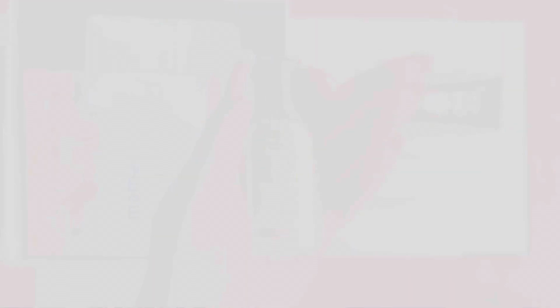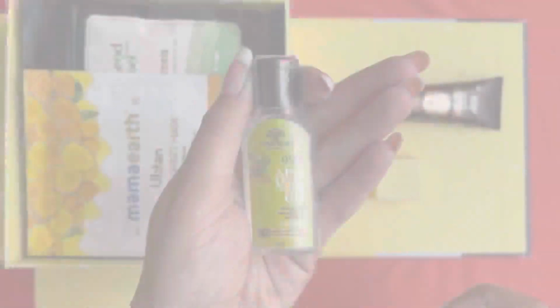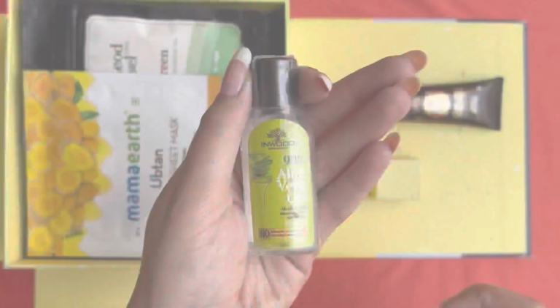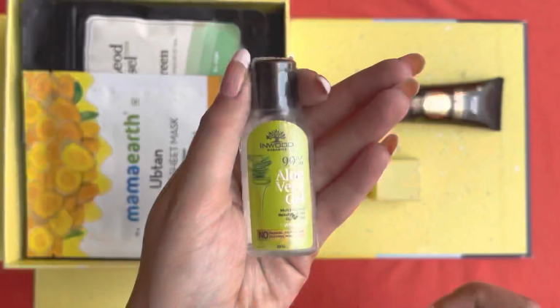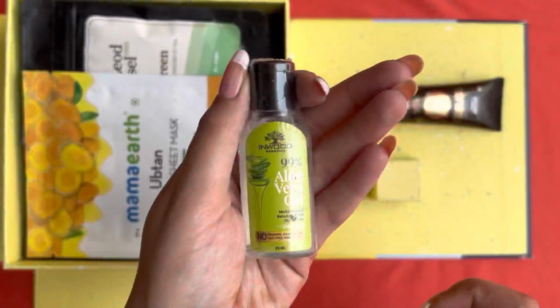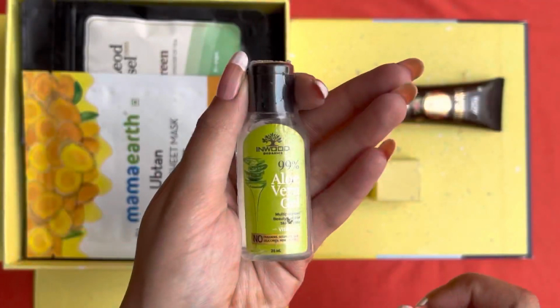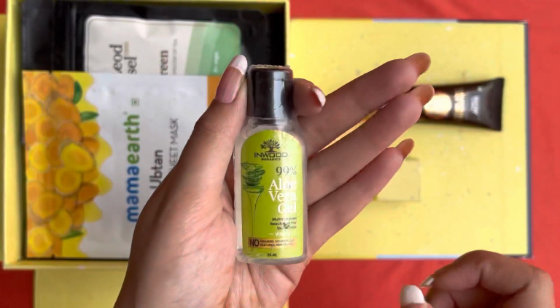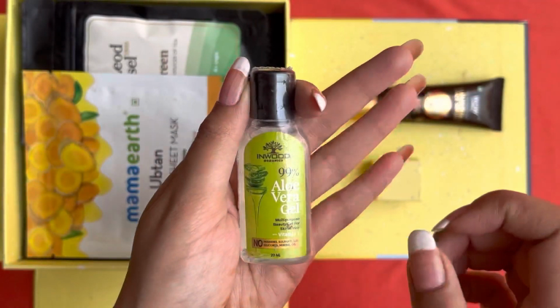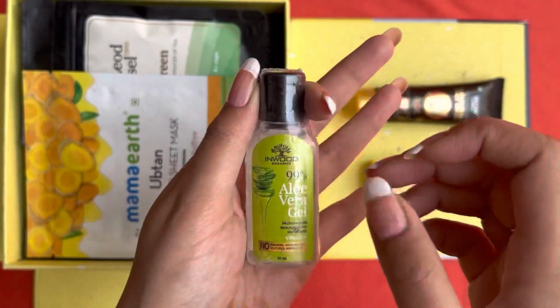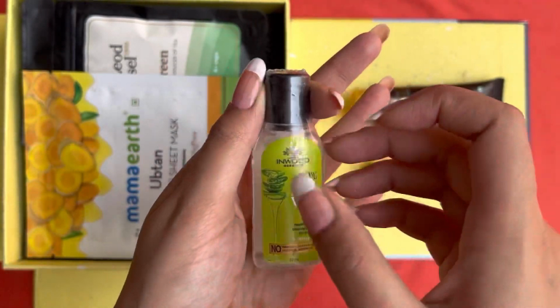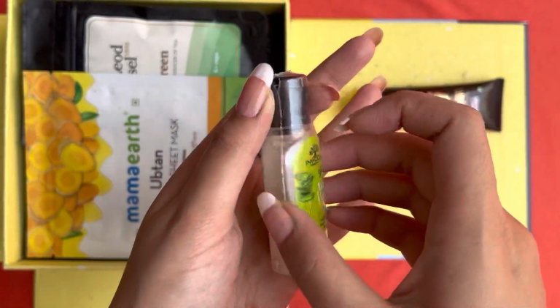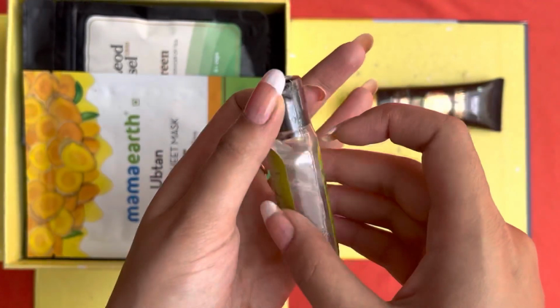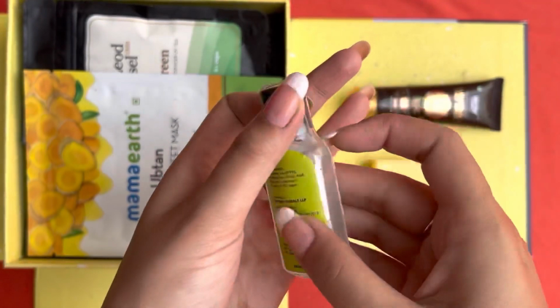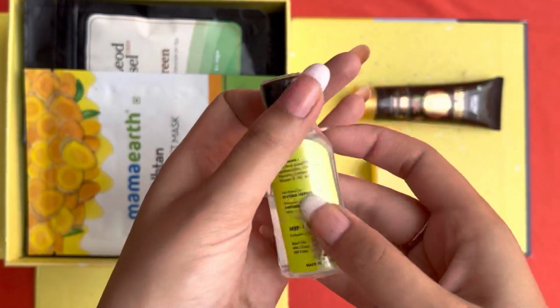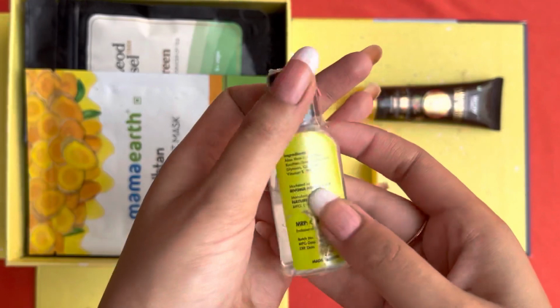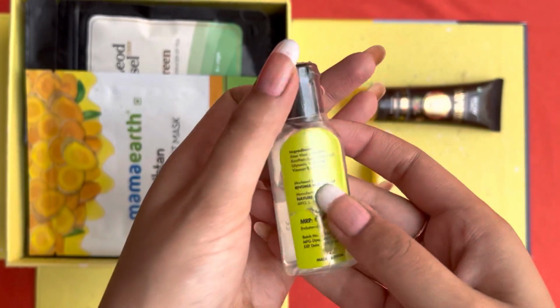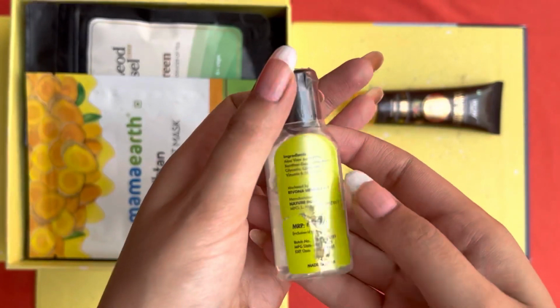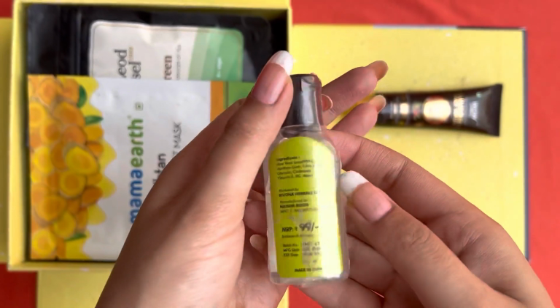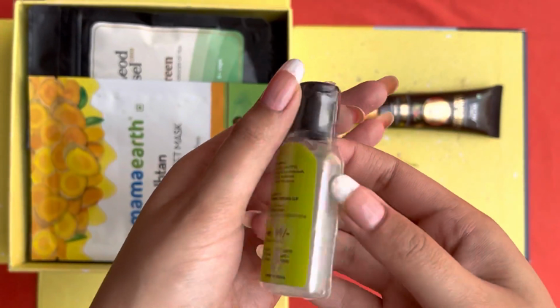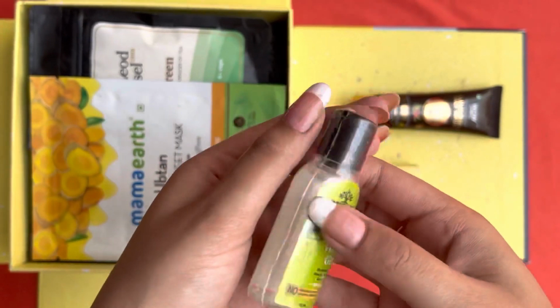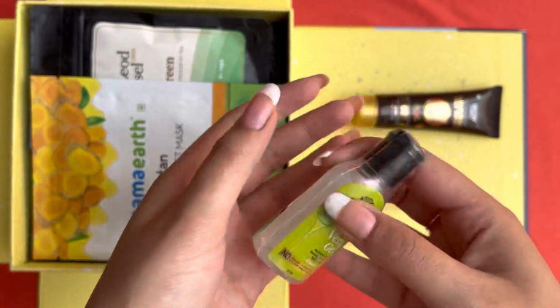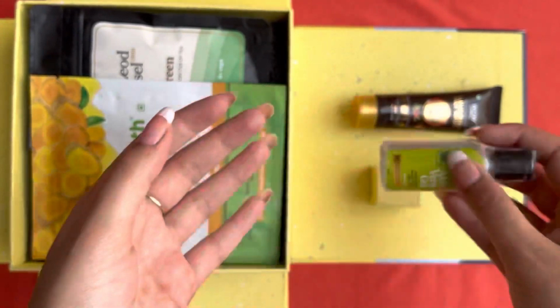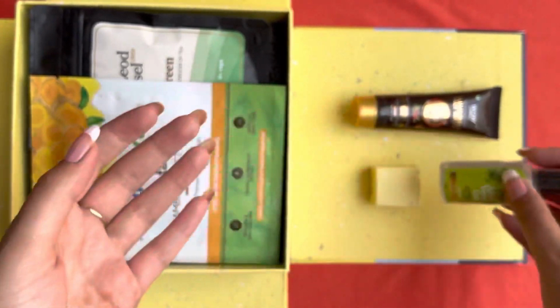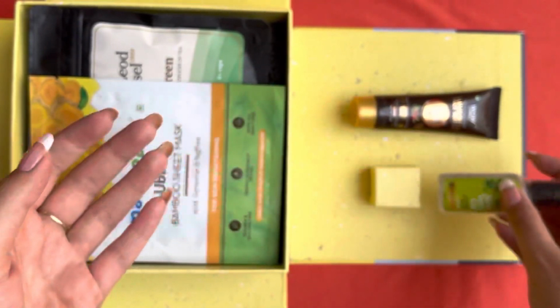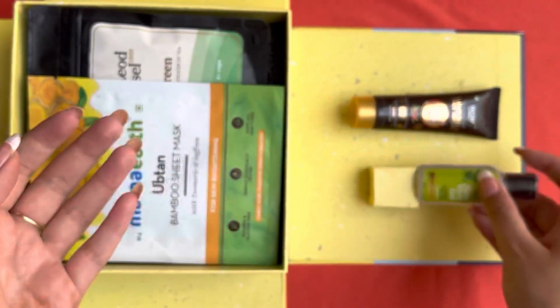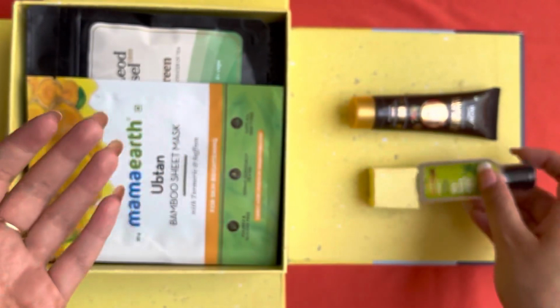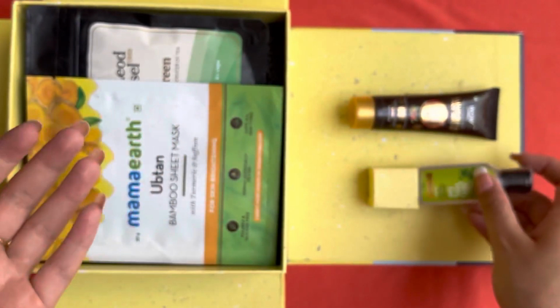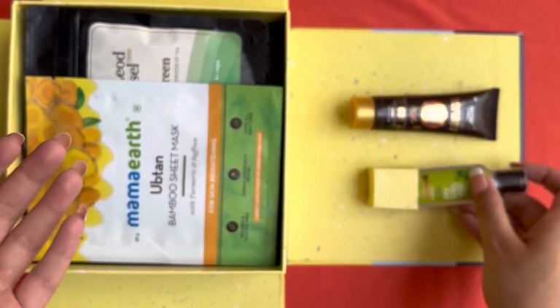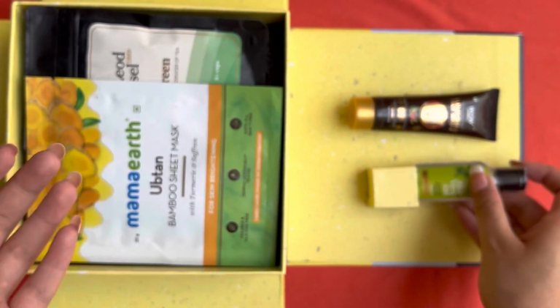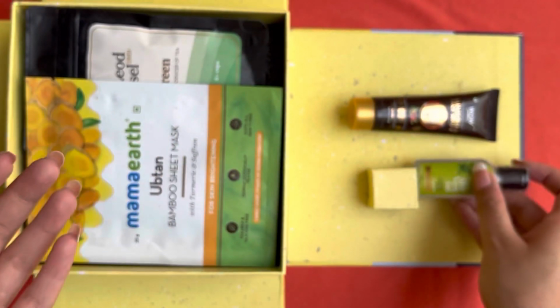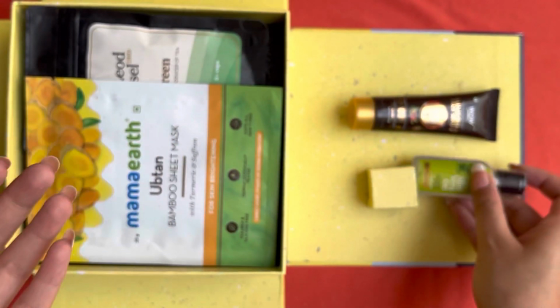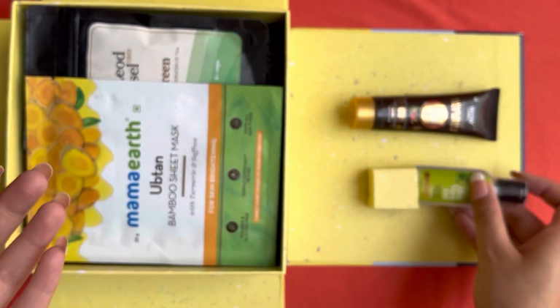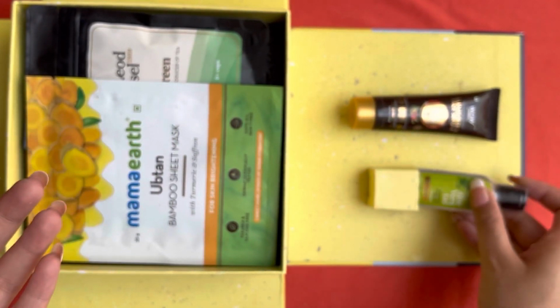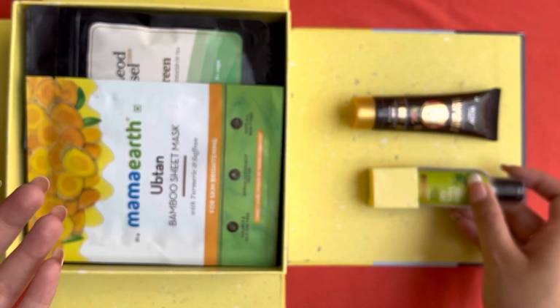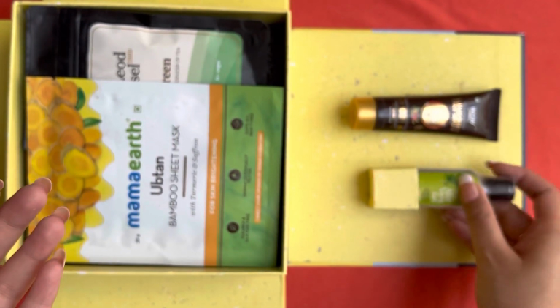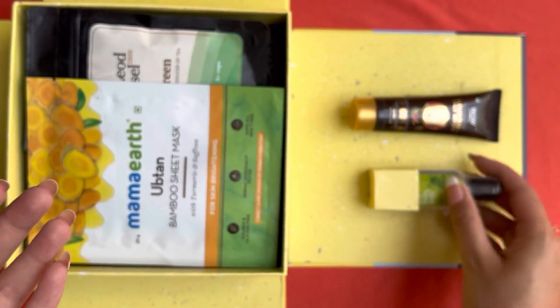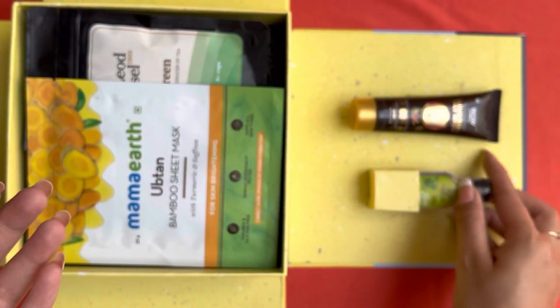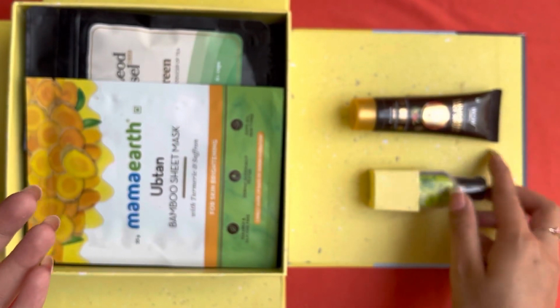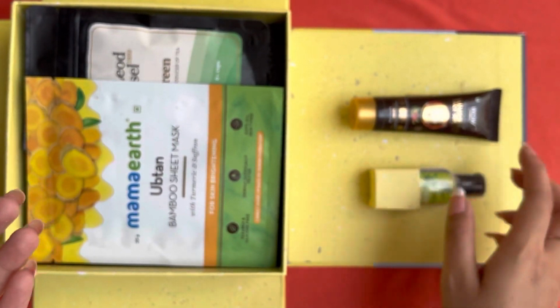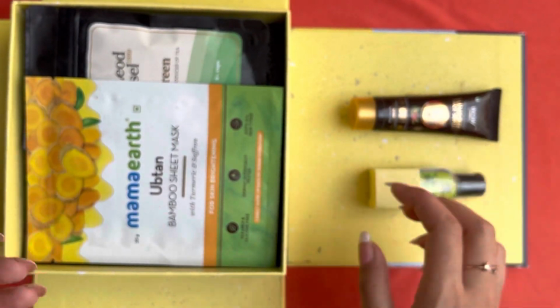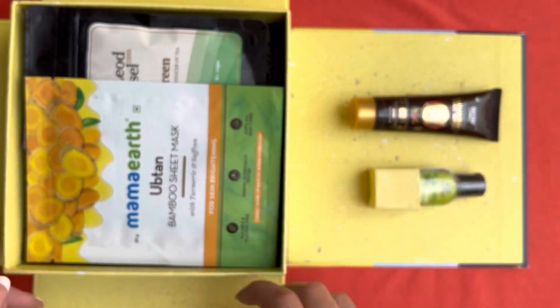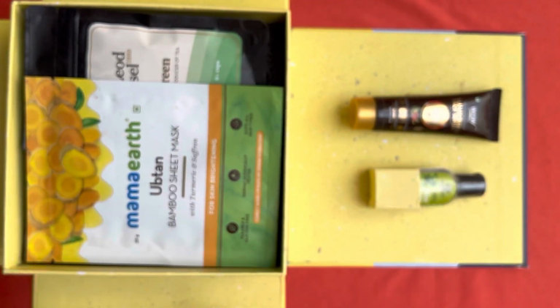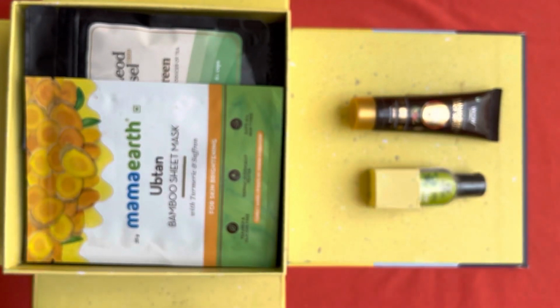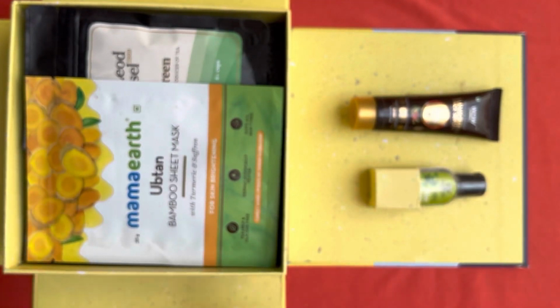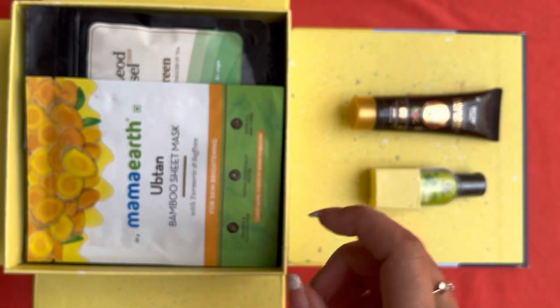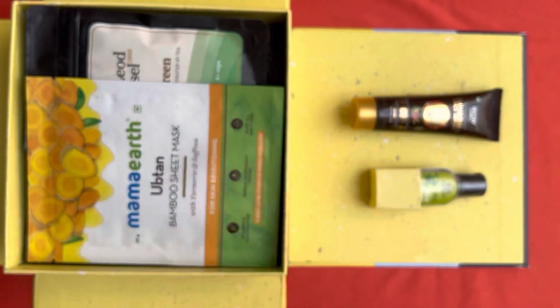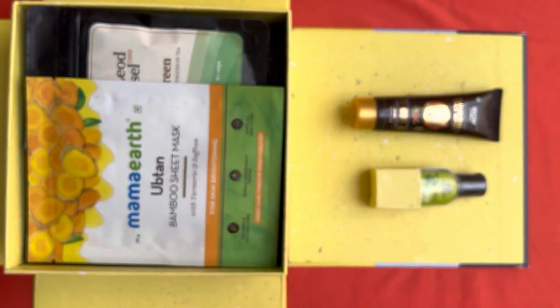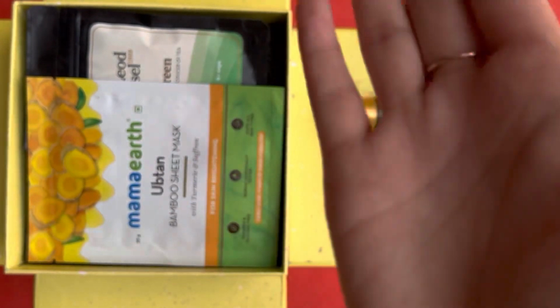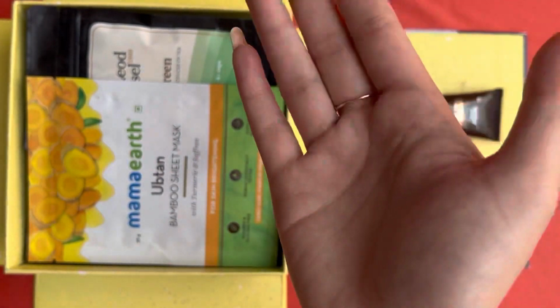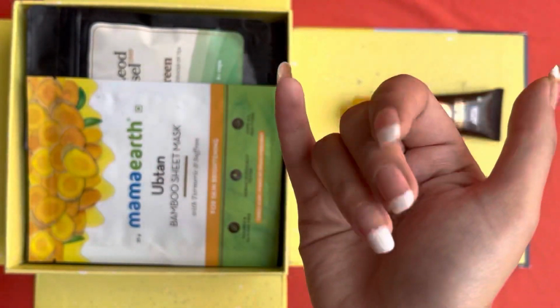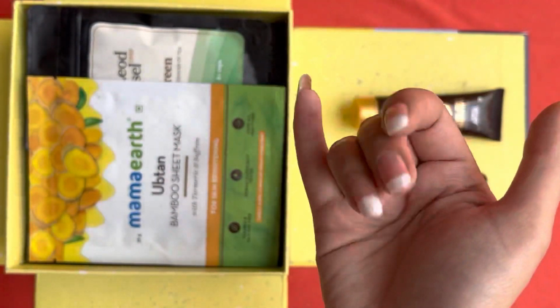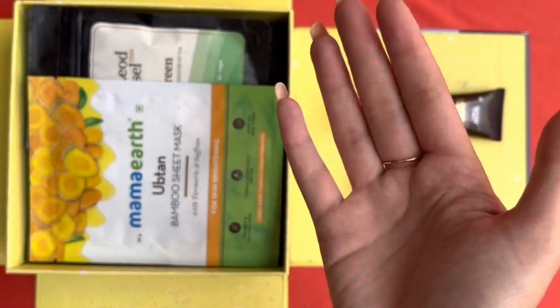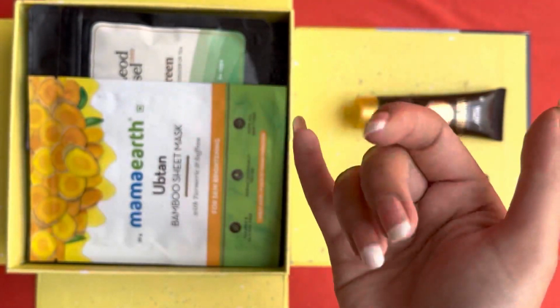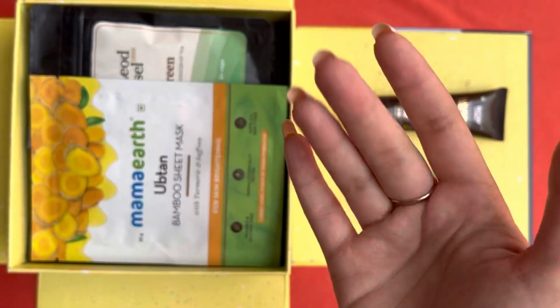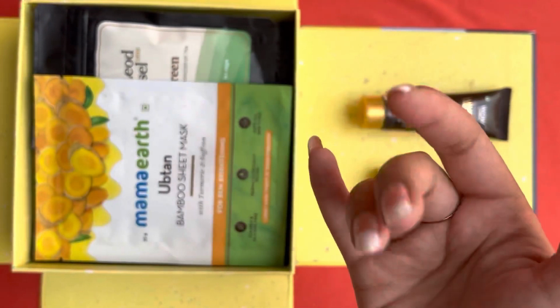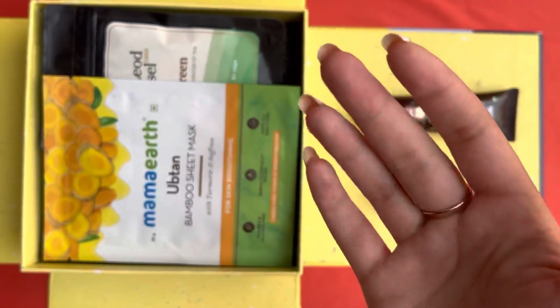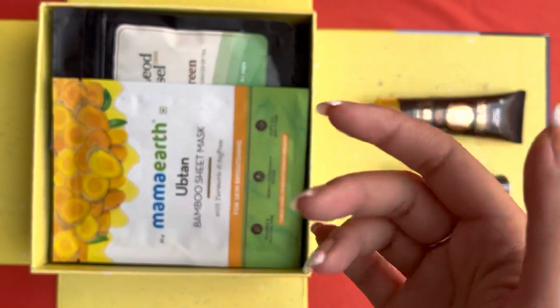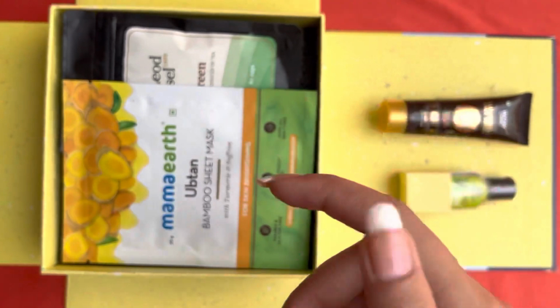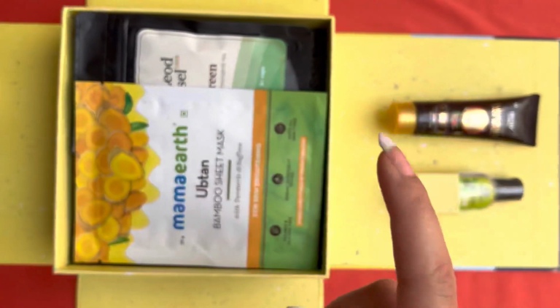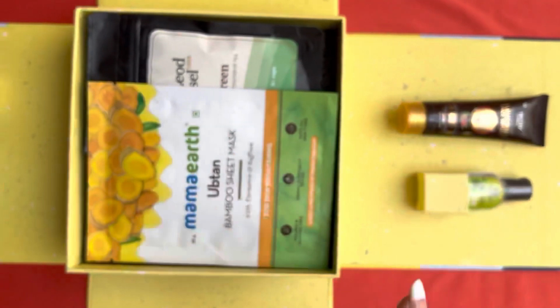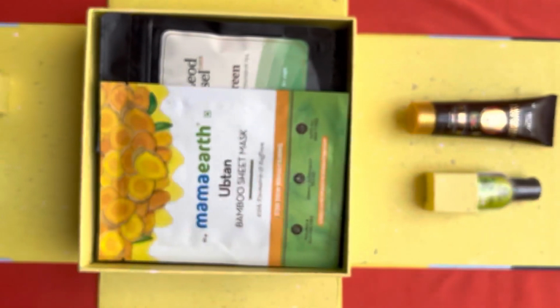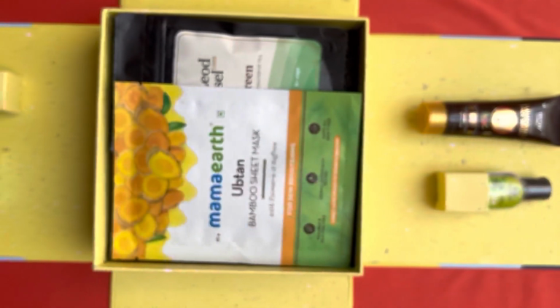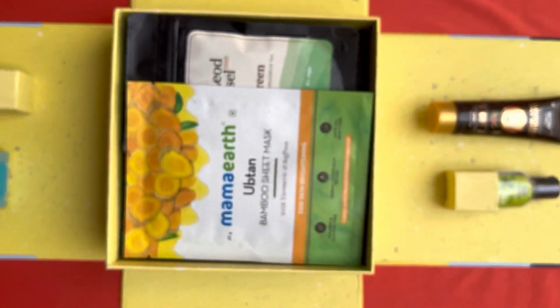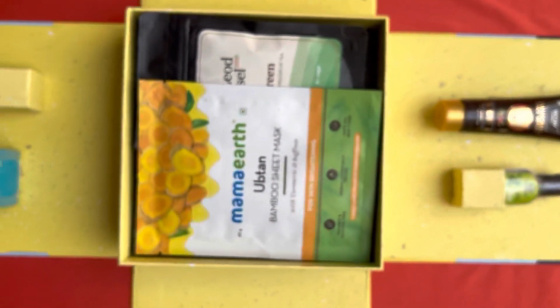Next we have this aloe vera gel. Again, because of this summer, gels are very helpful.